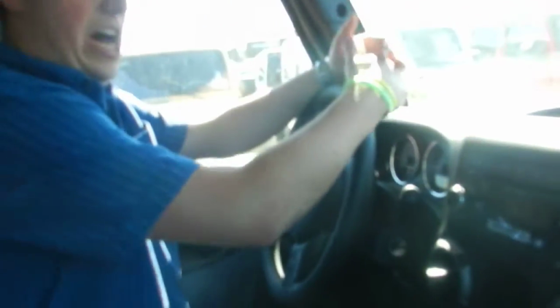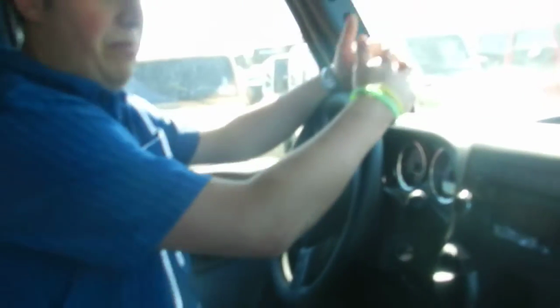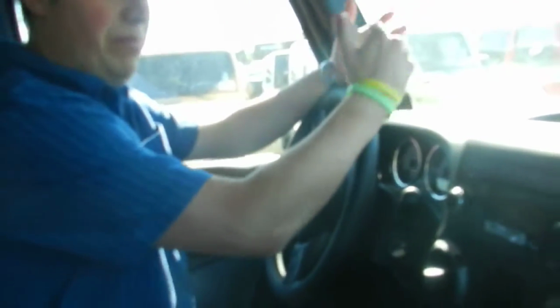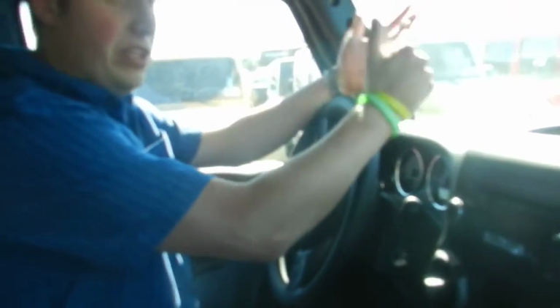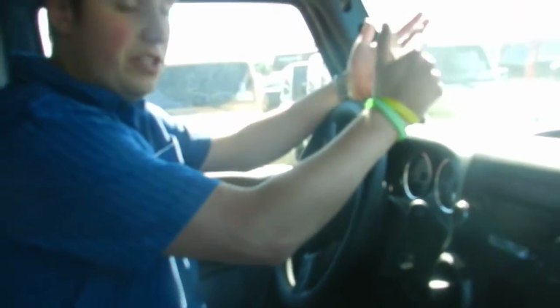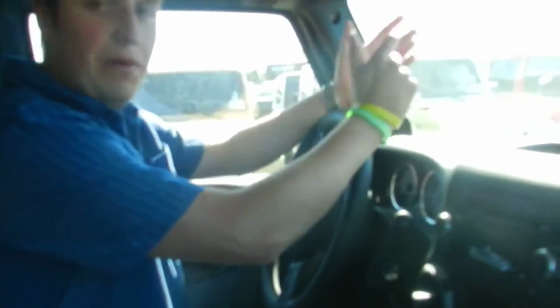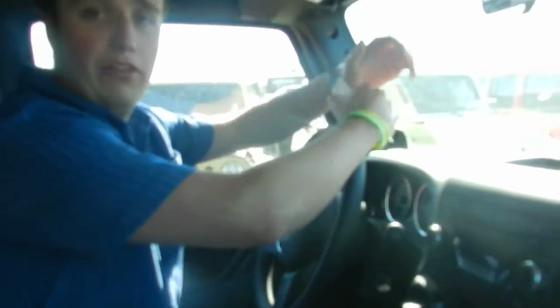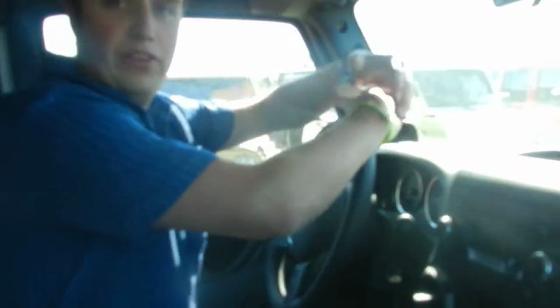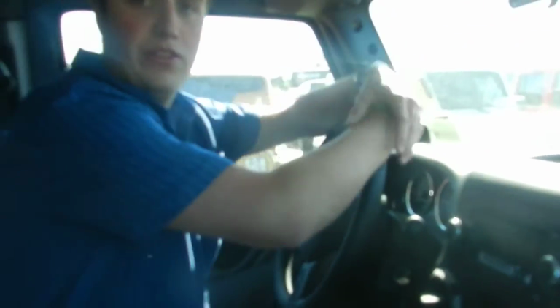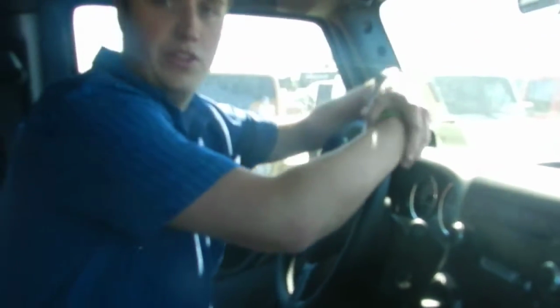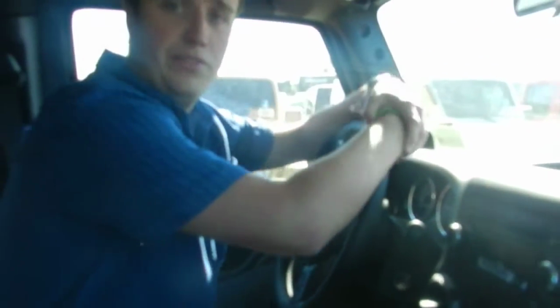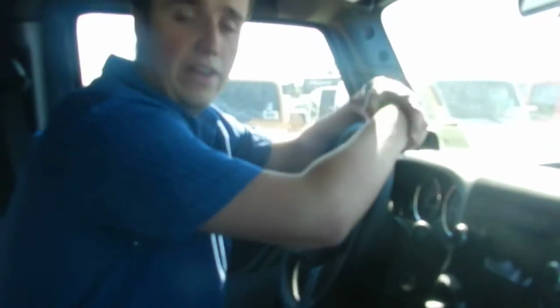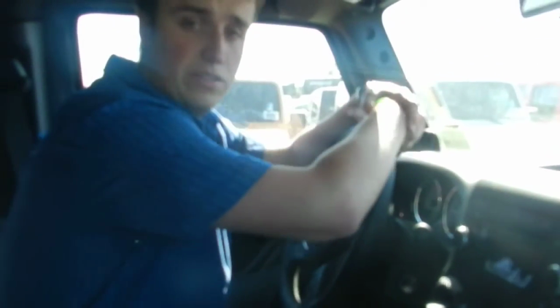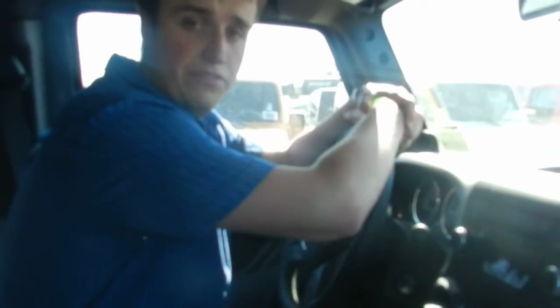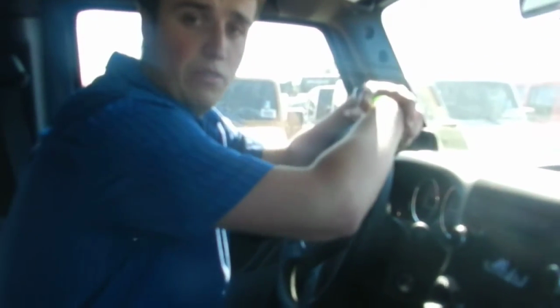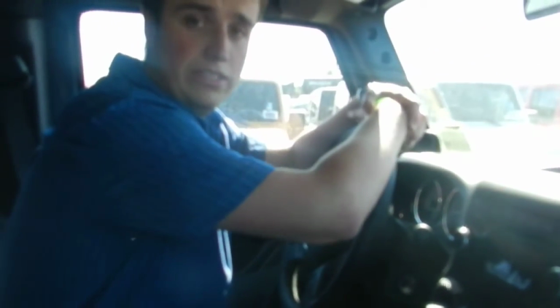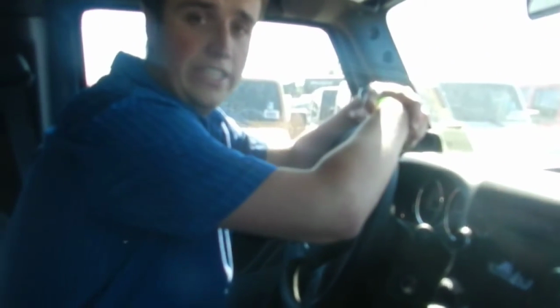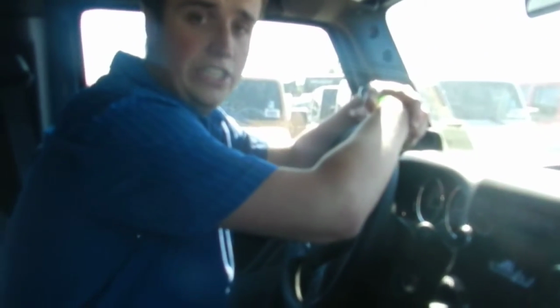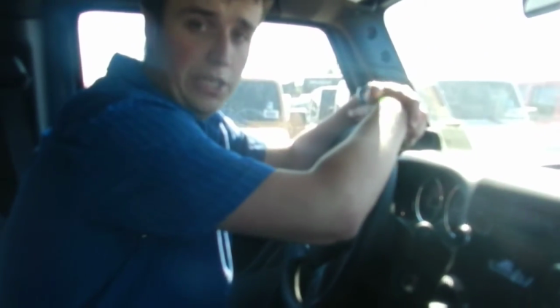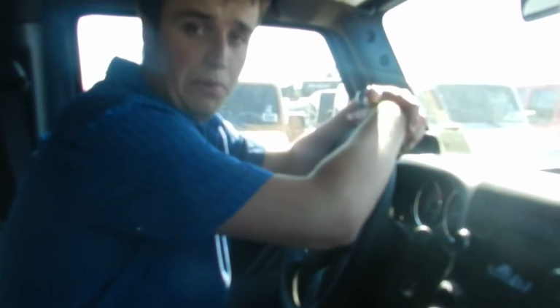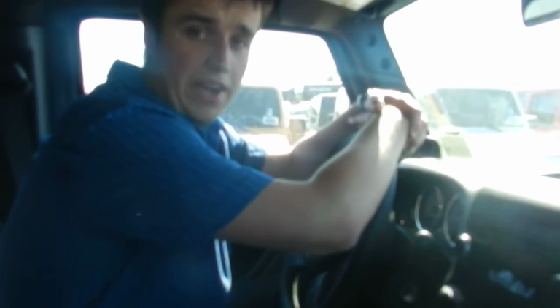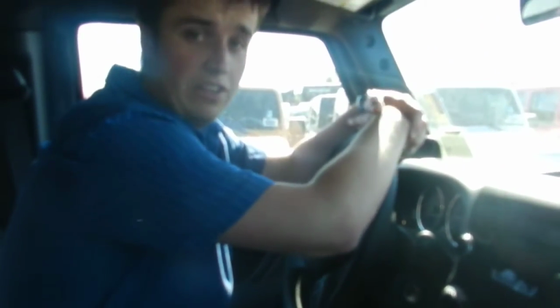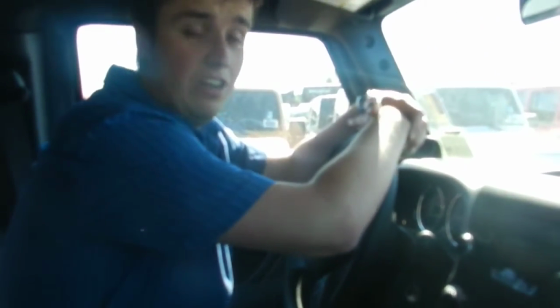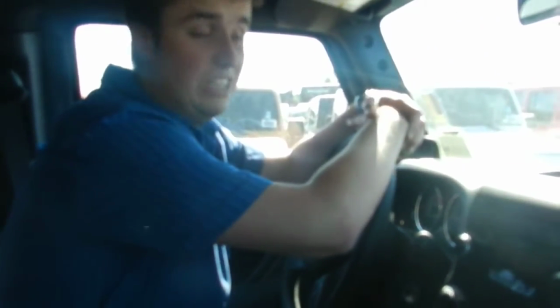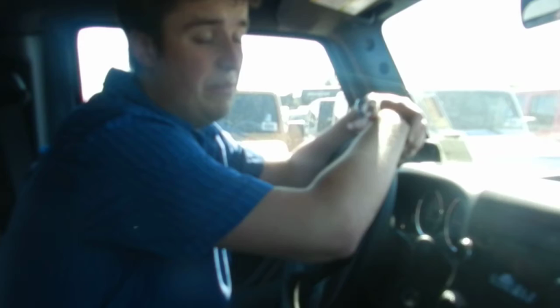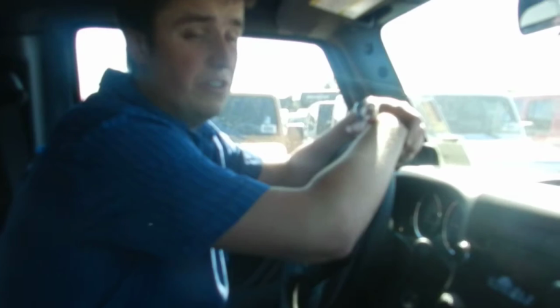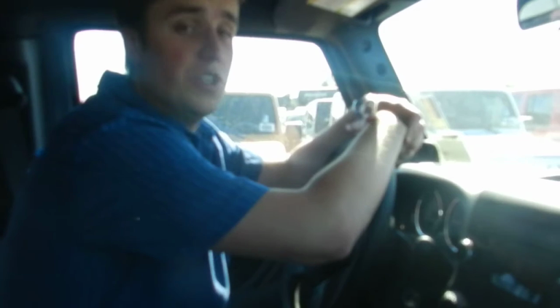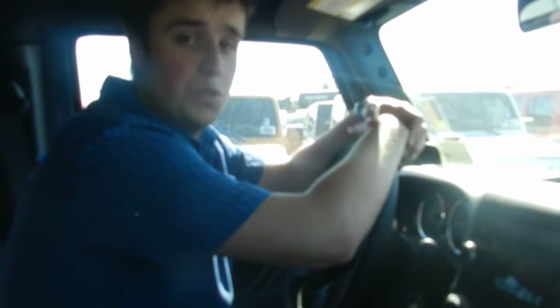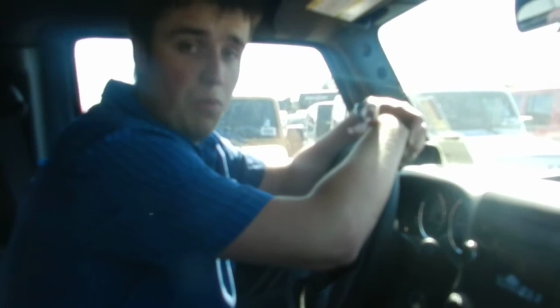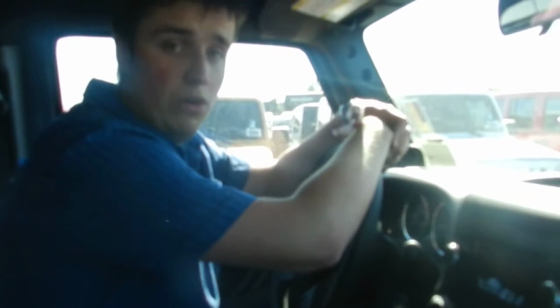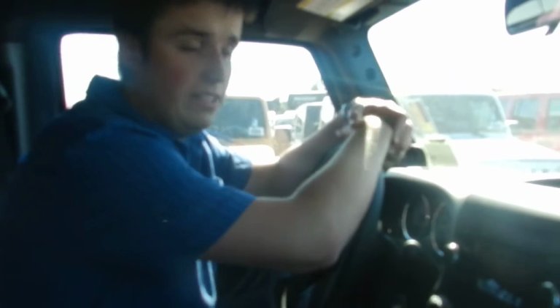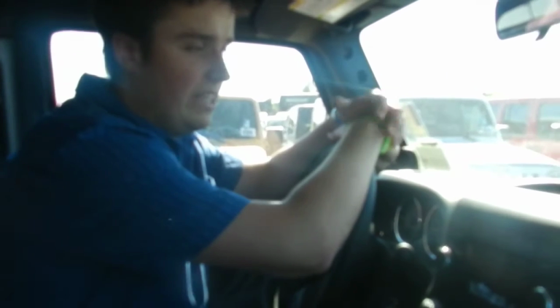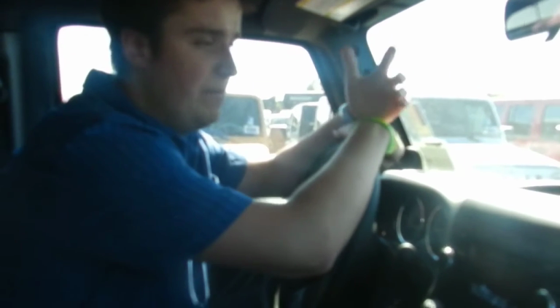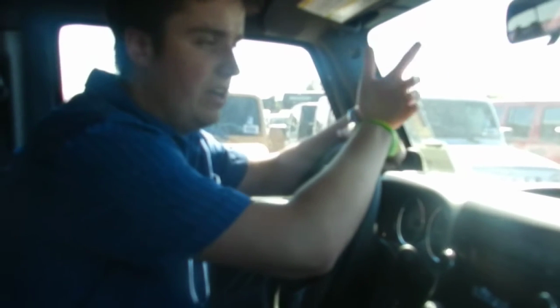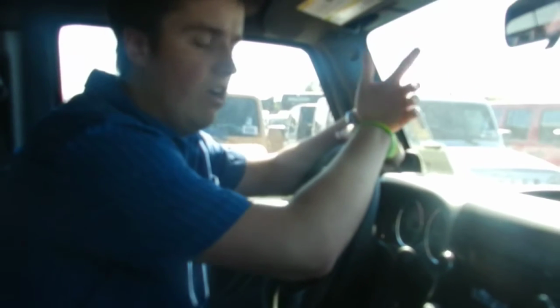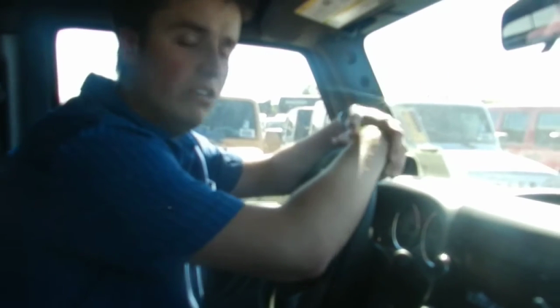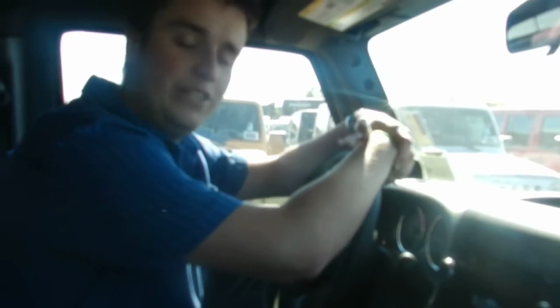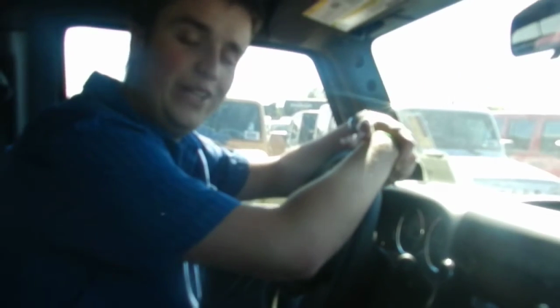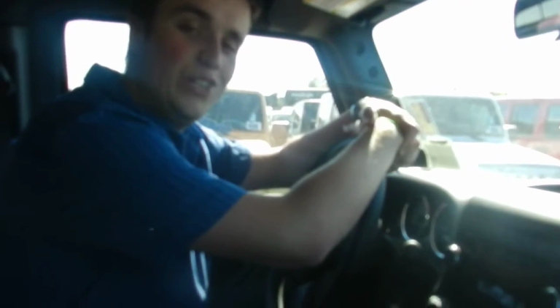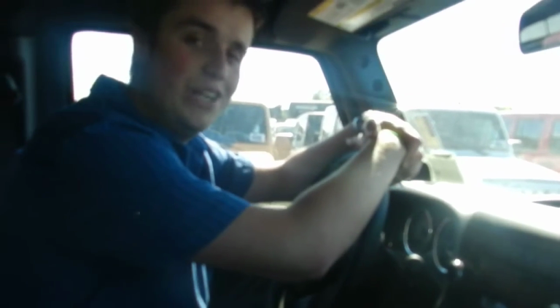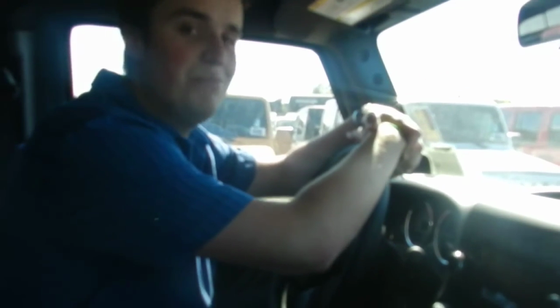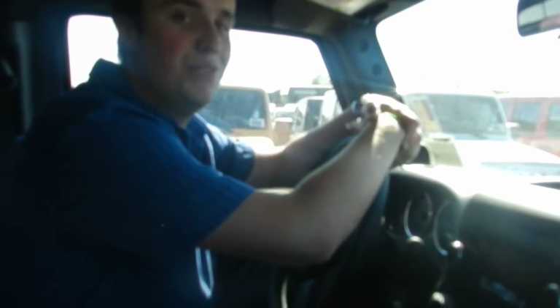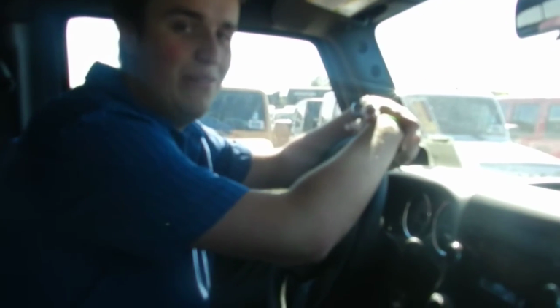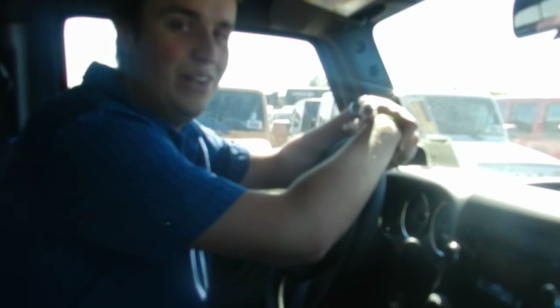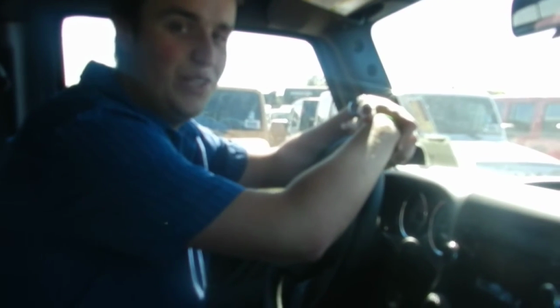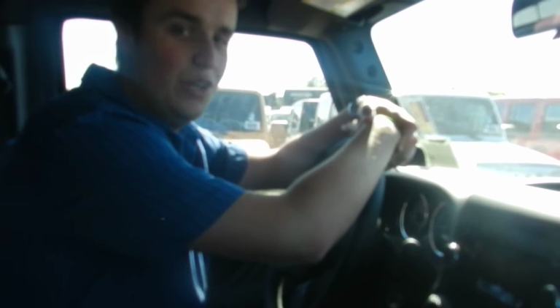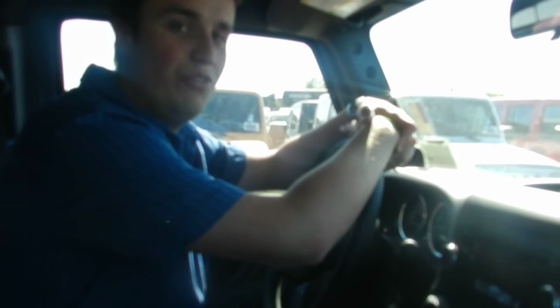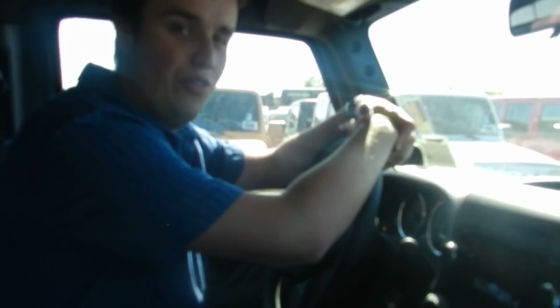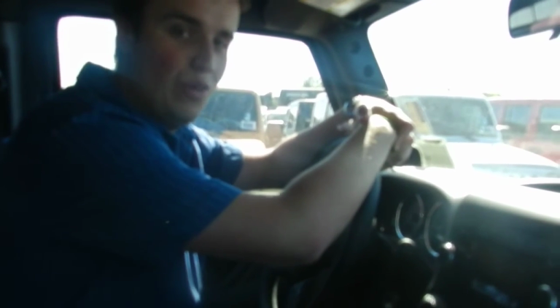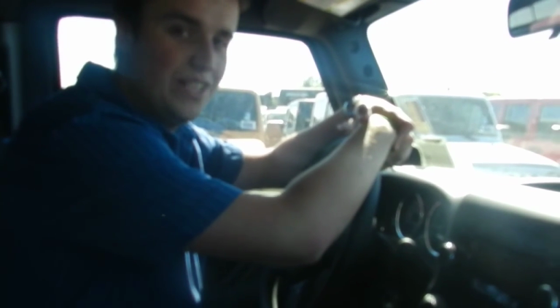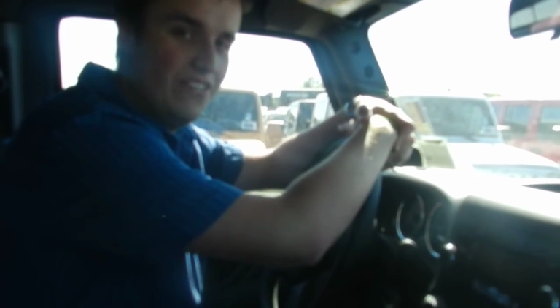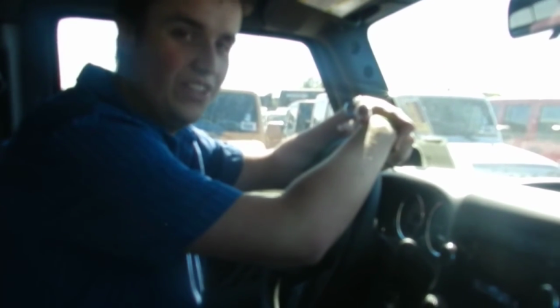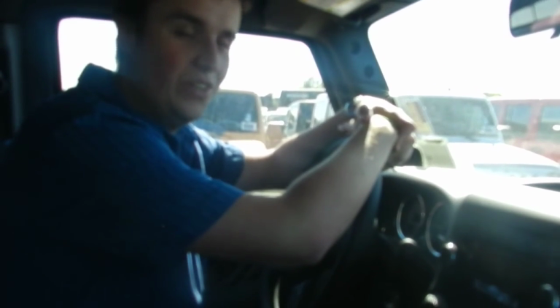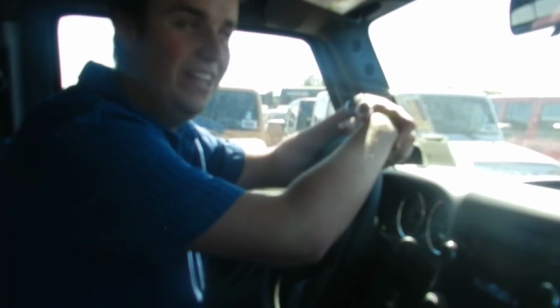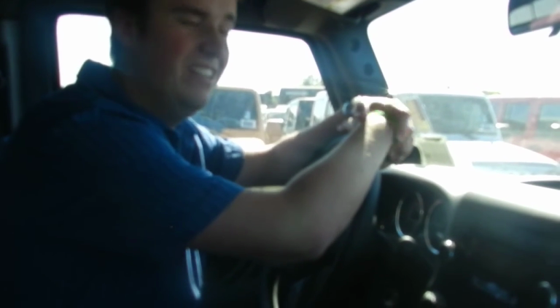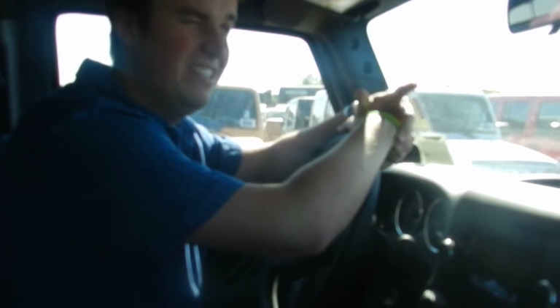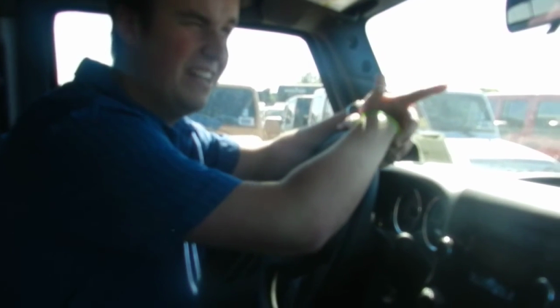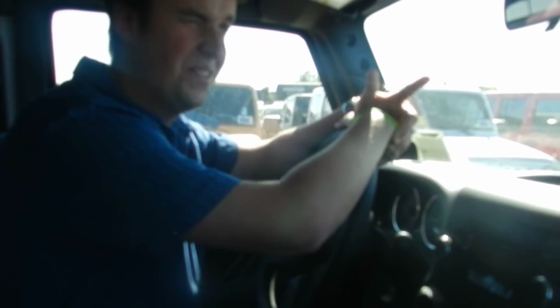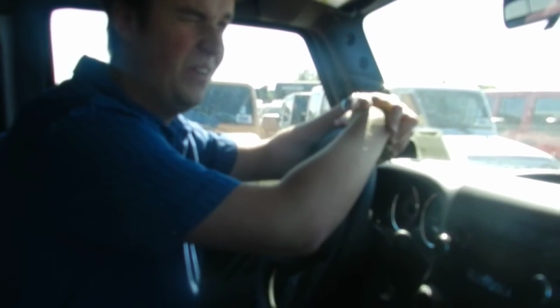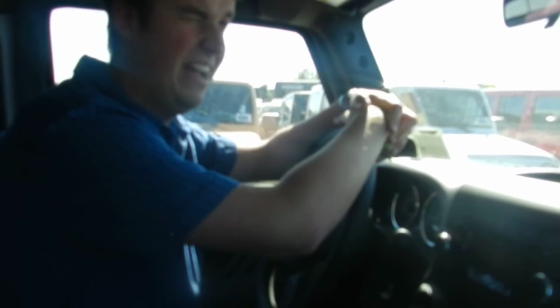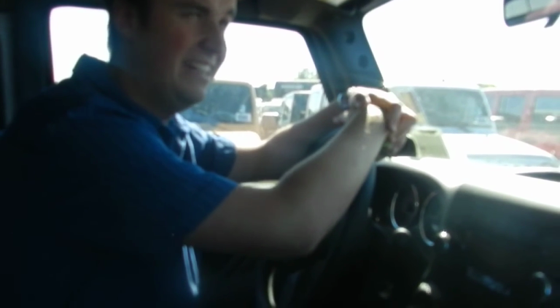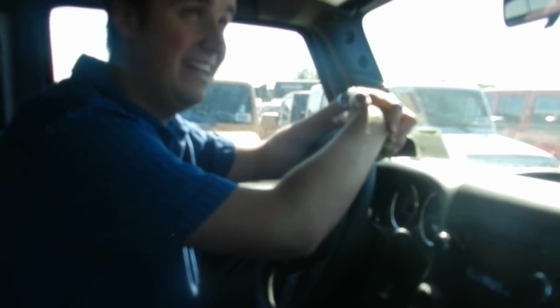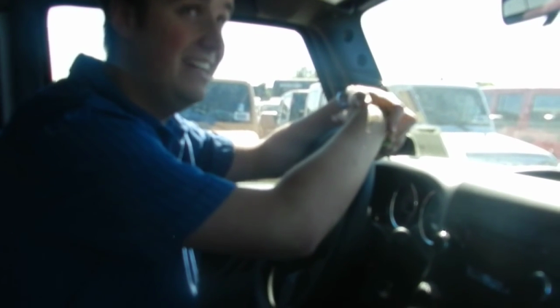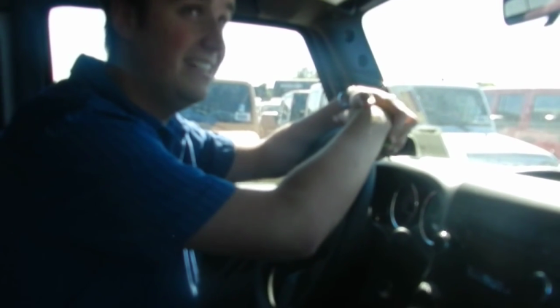This is my review of the 2014 Jeep Wrangler Unlimited Sport. Give us a call at the dealership: 780-473-6388, and ask for Spencer.